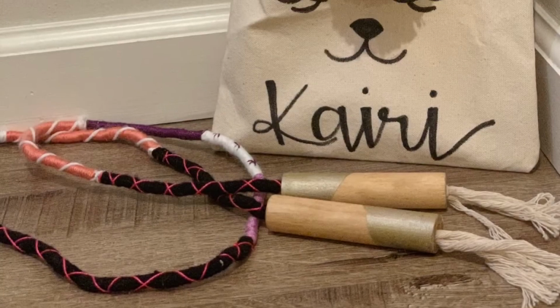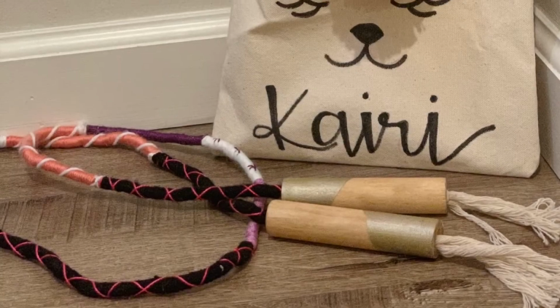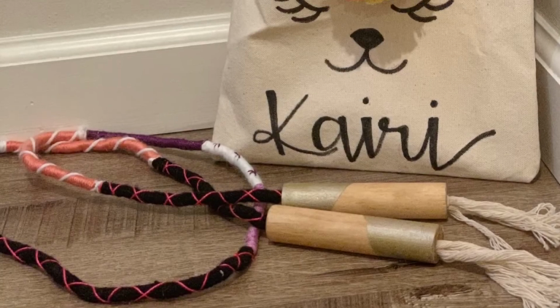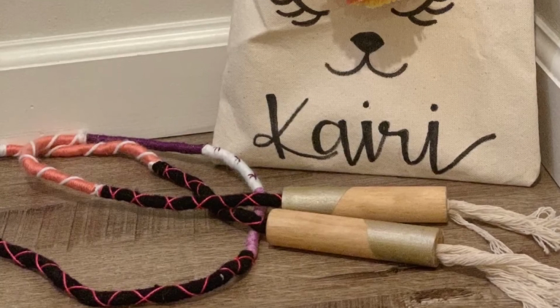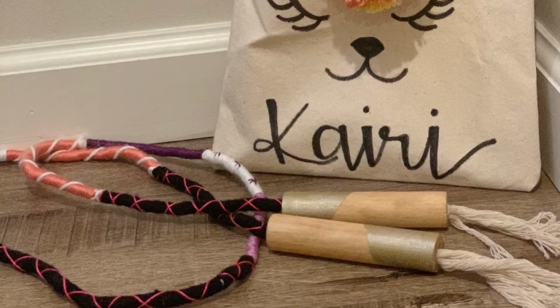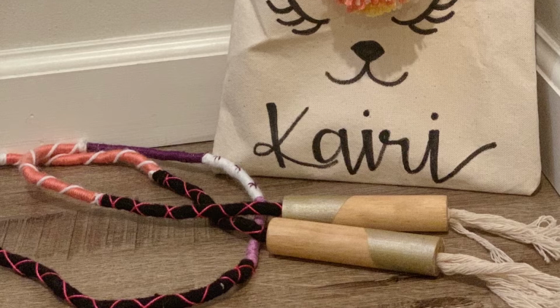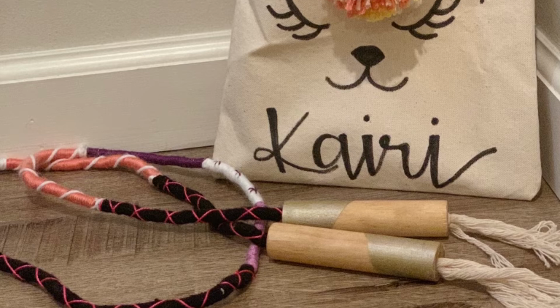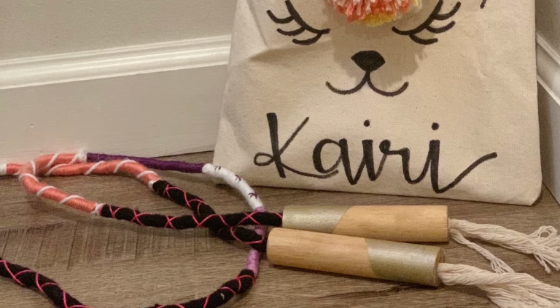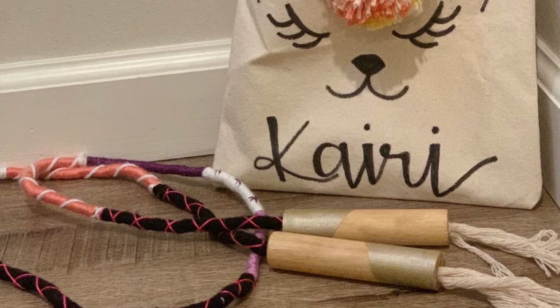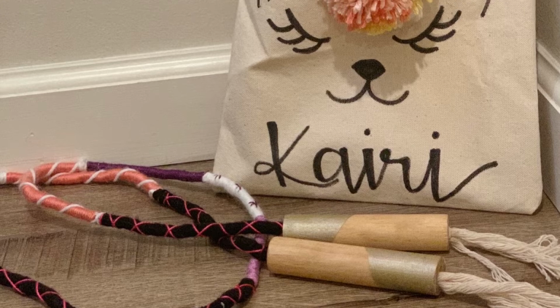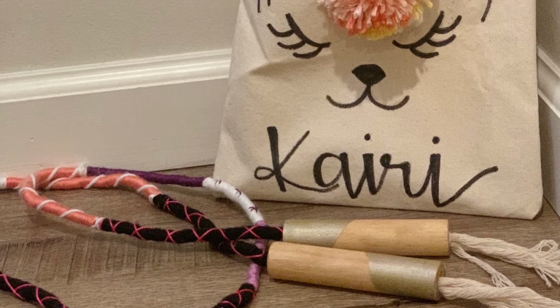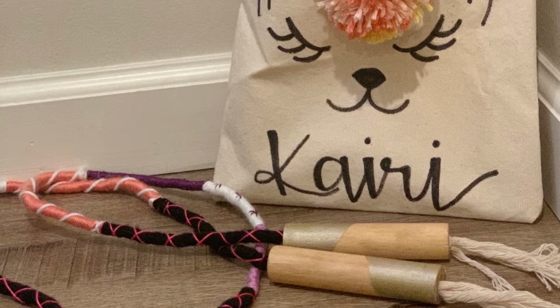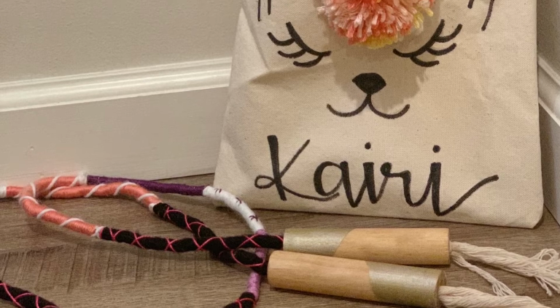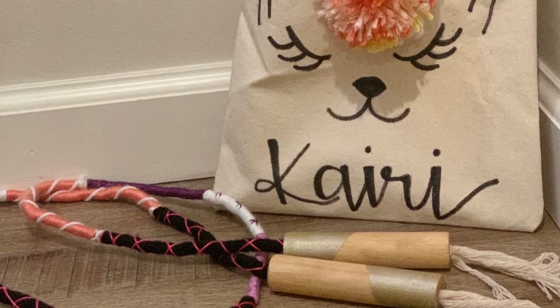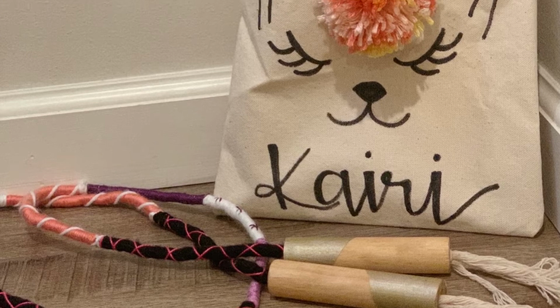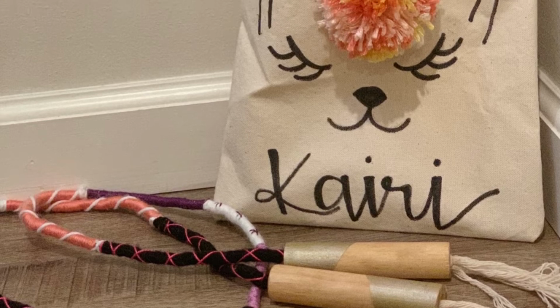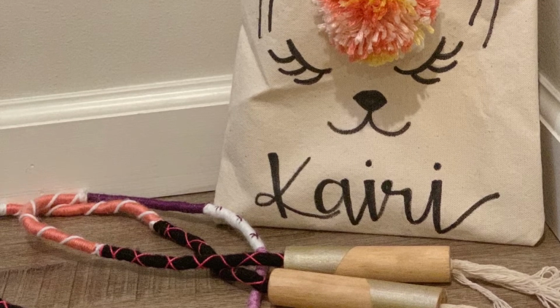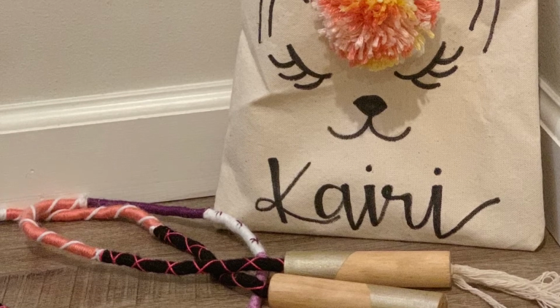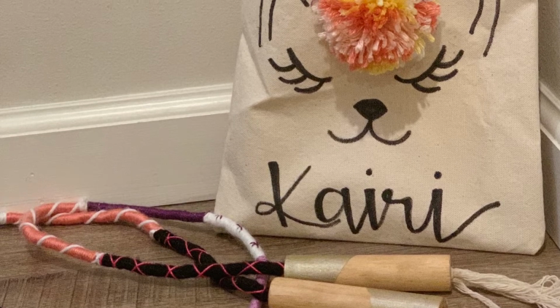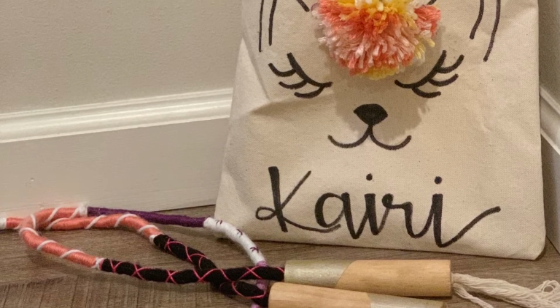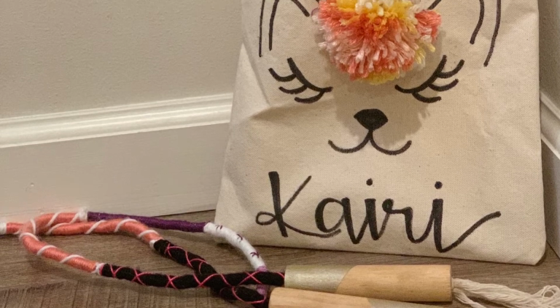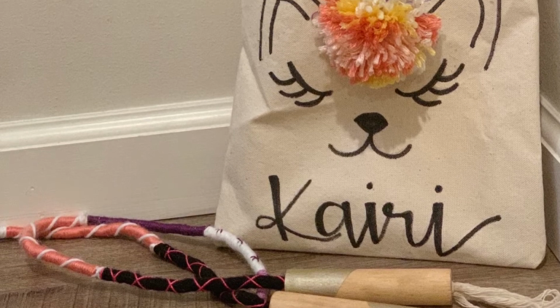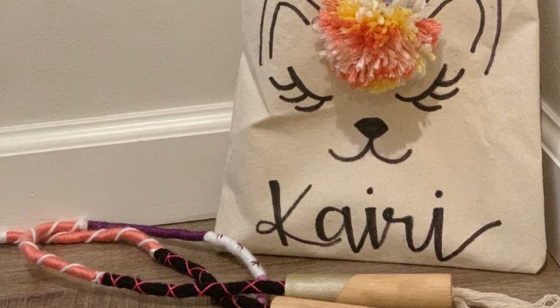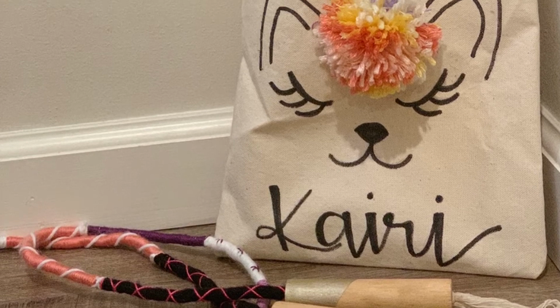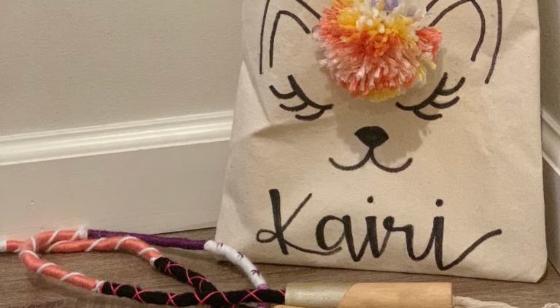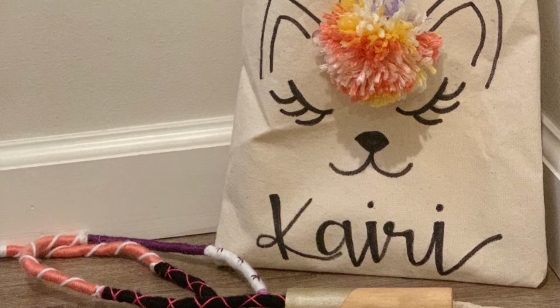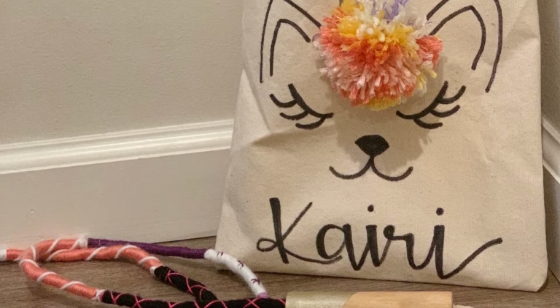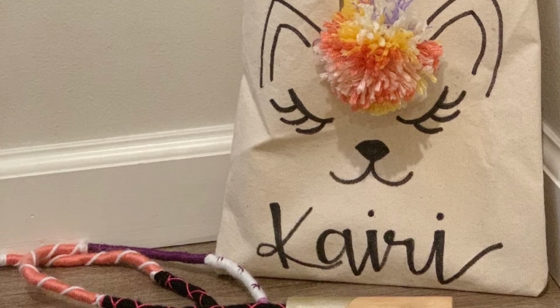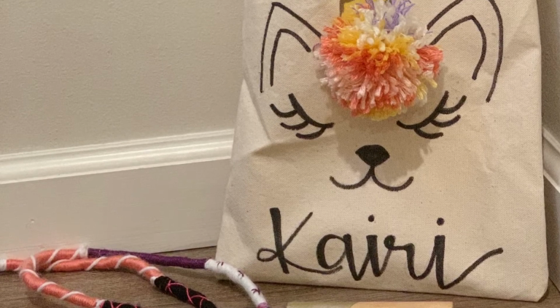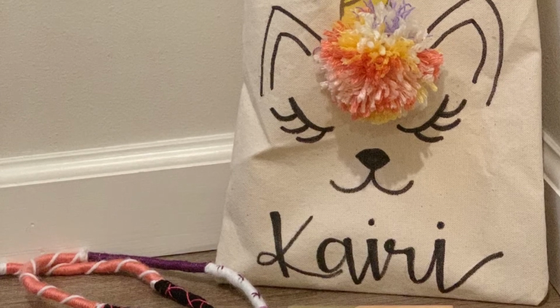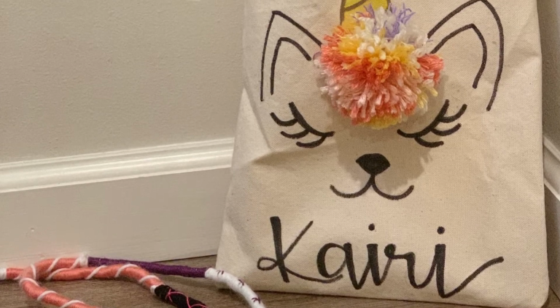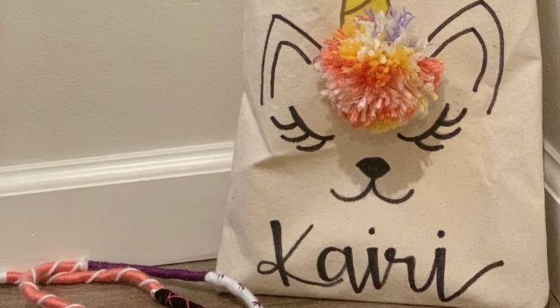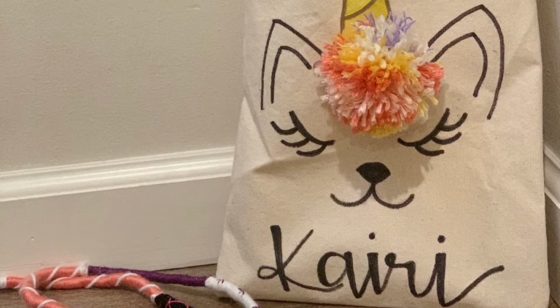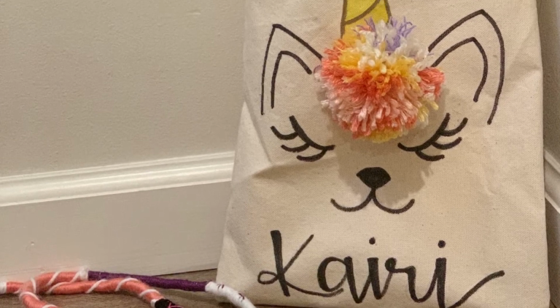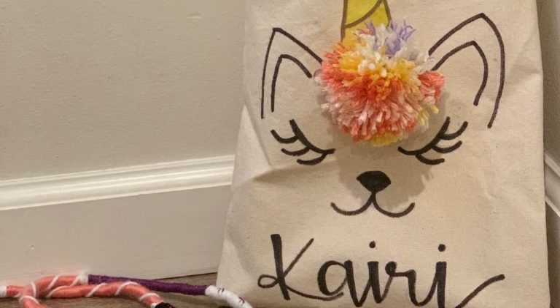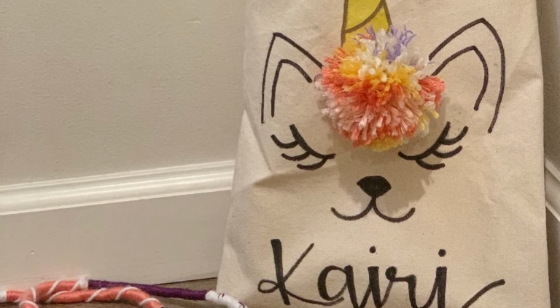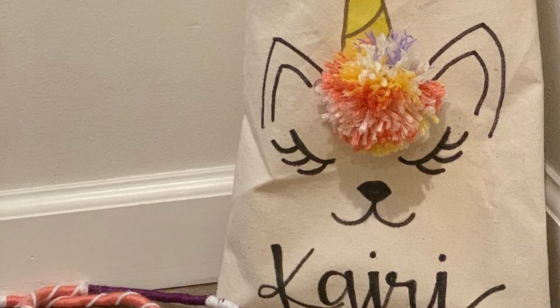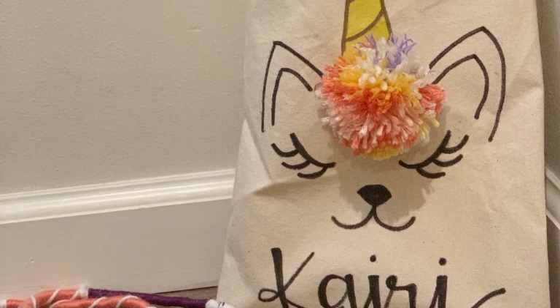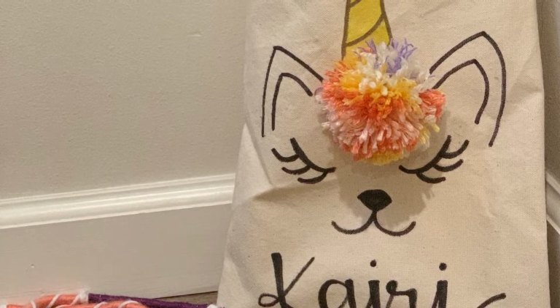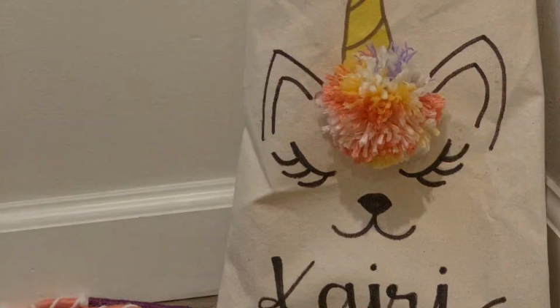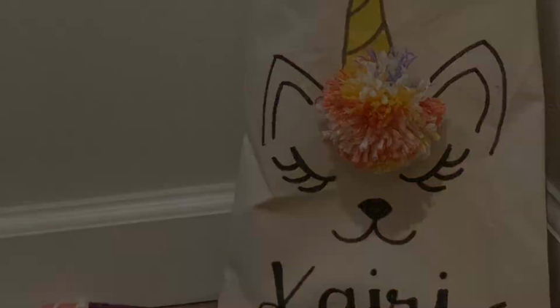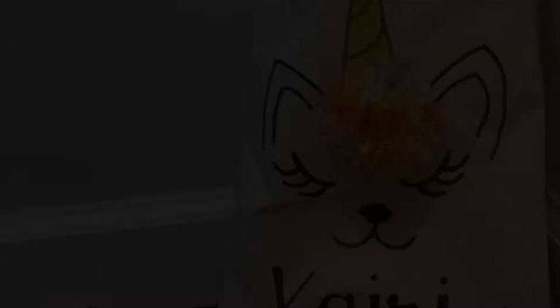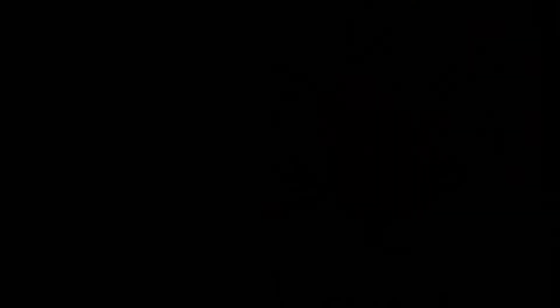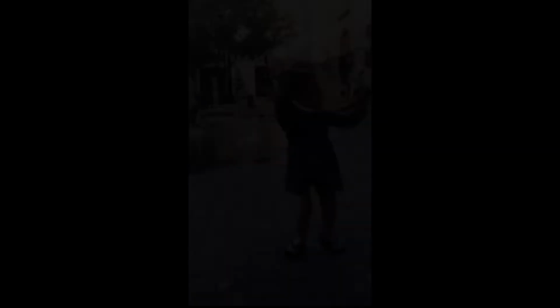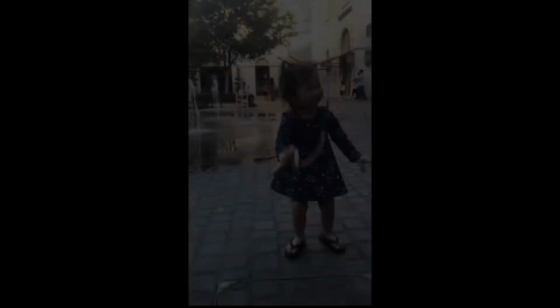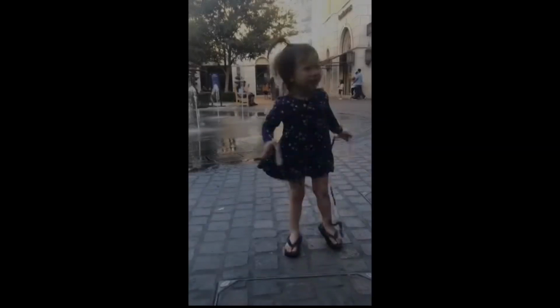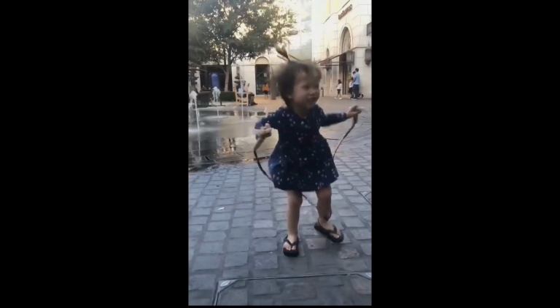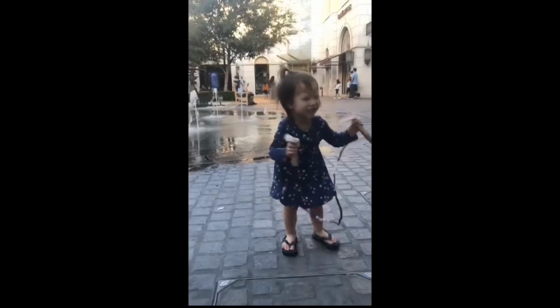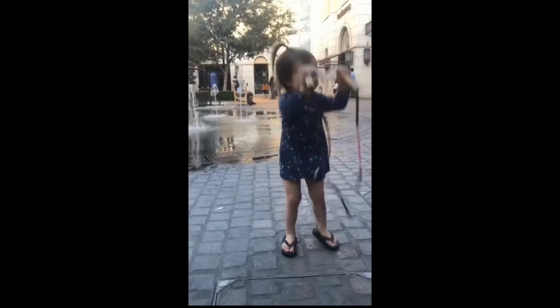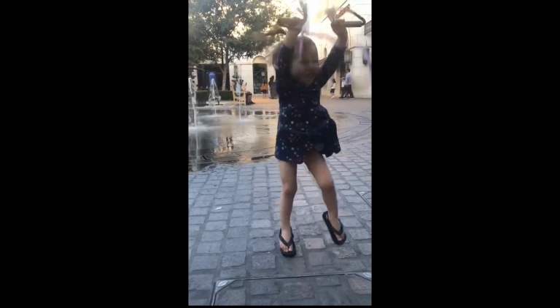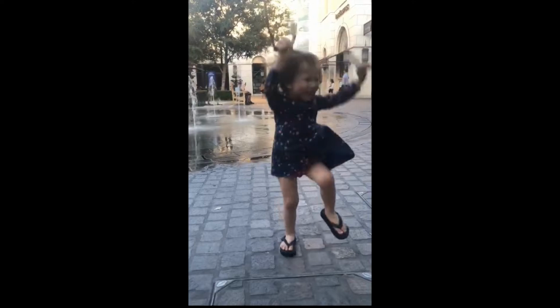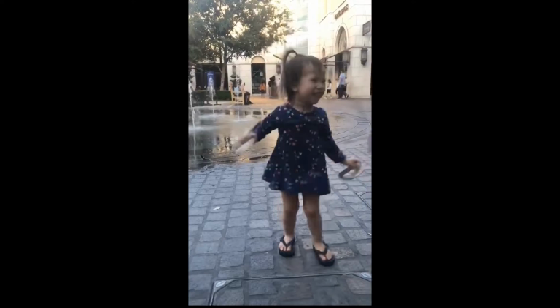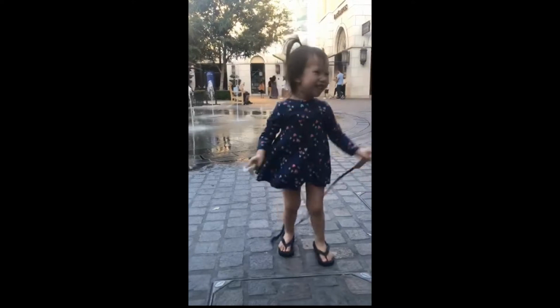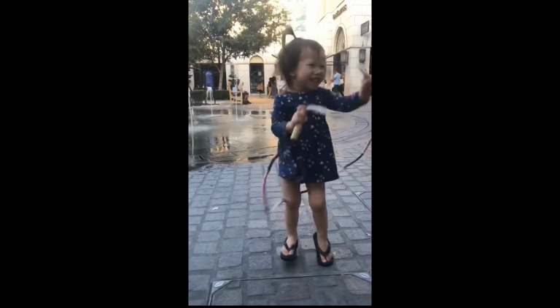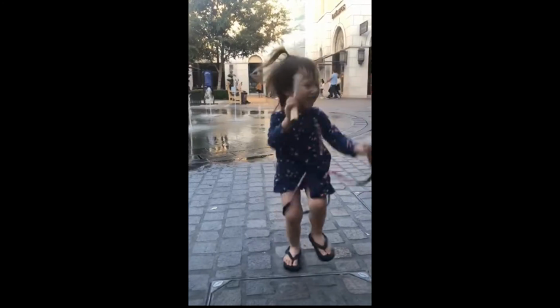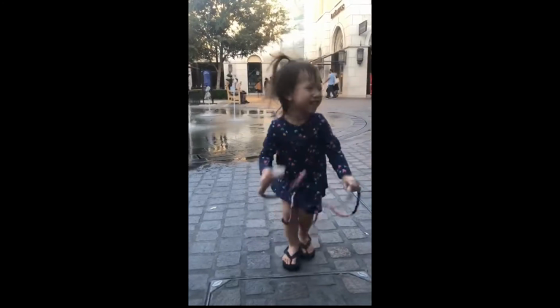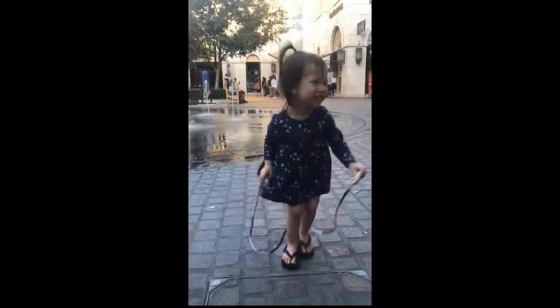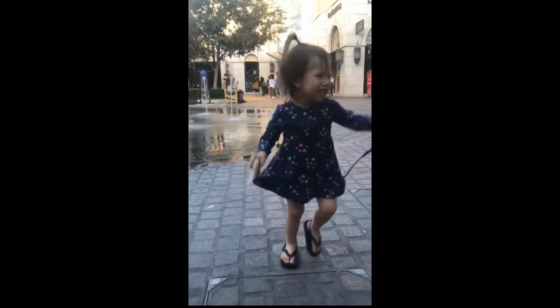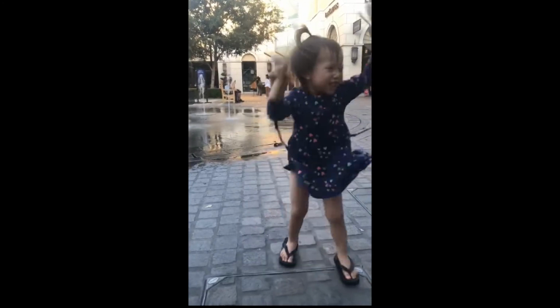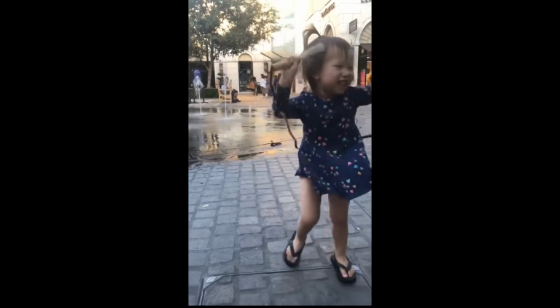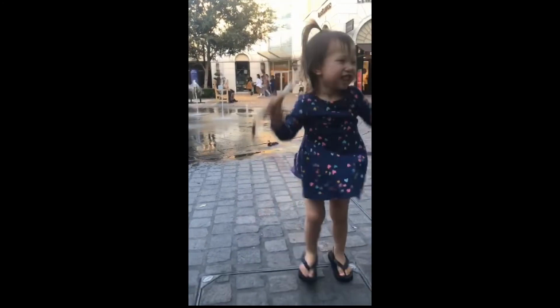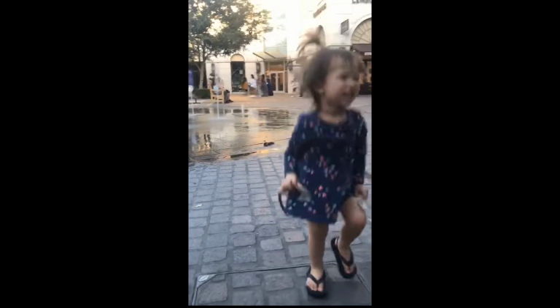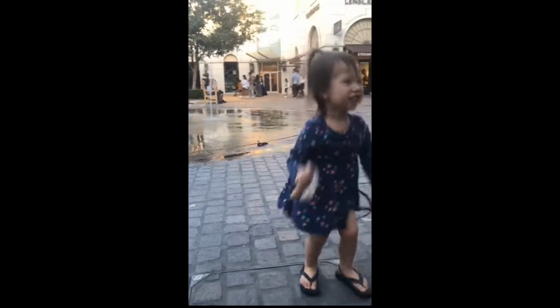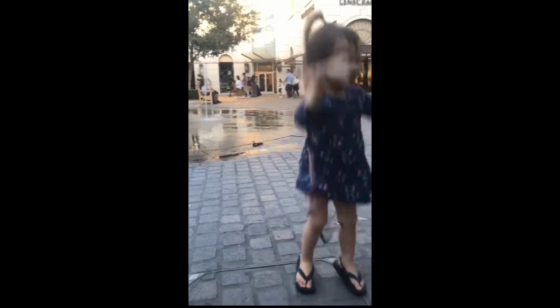And this is the finished product. I hope you like it. And this is also her, now playing with the new jump rope. She's so cute.